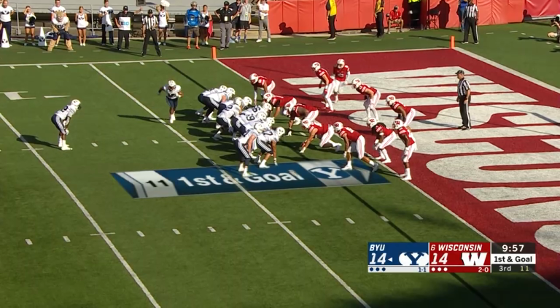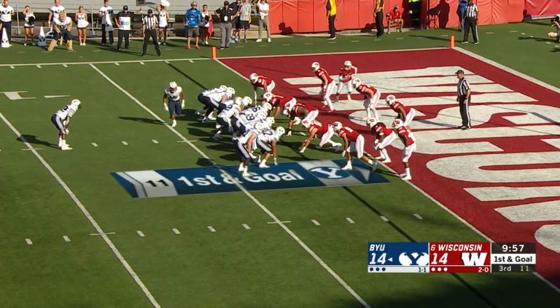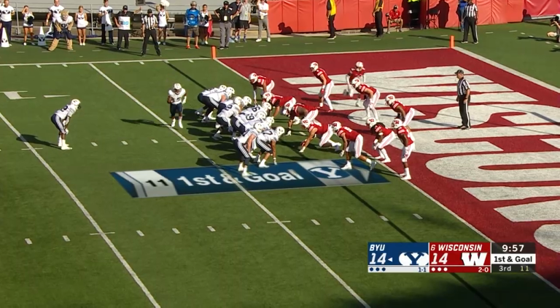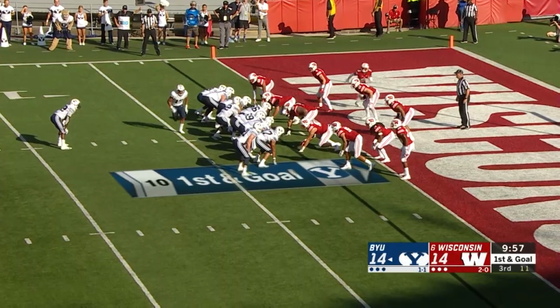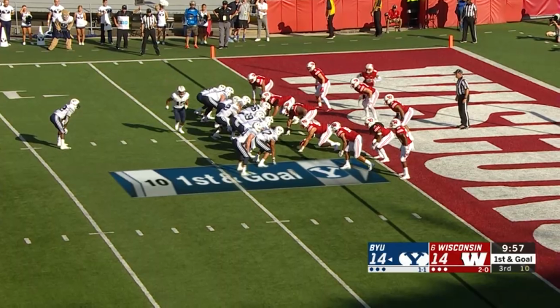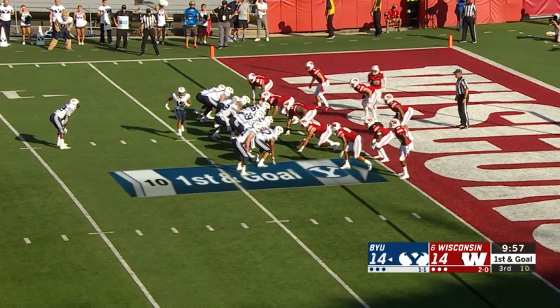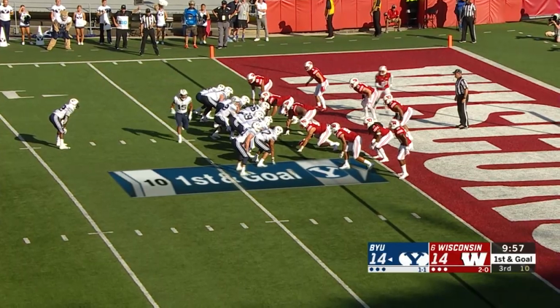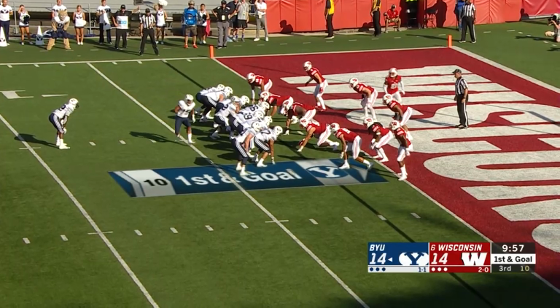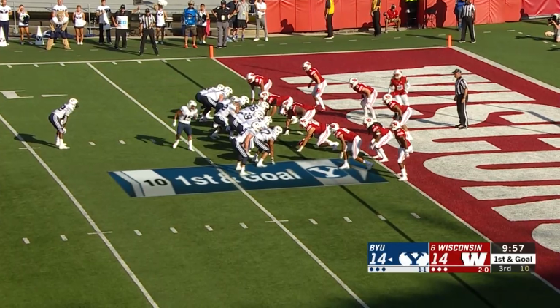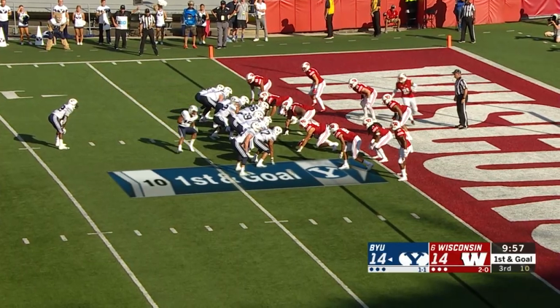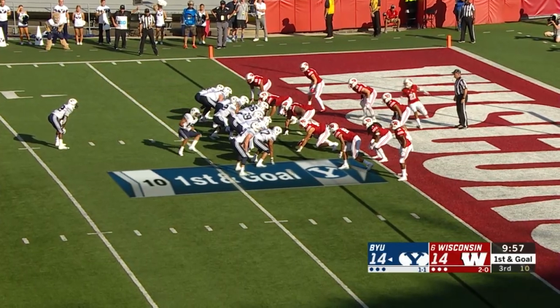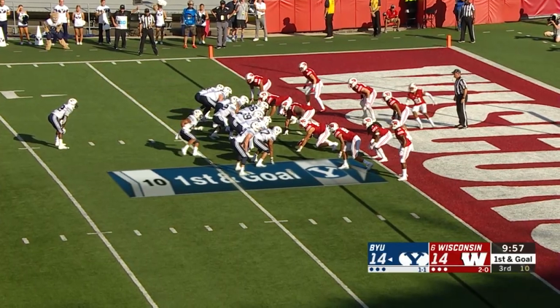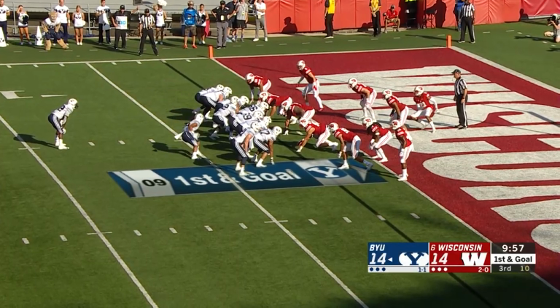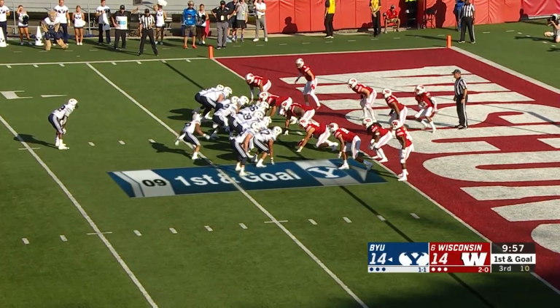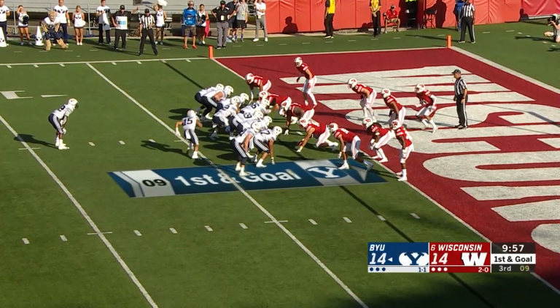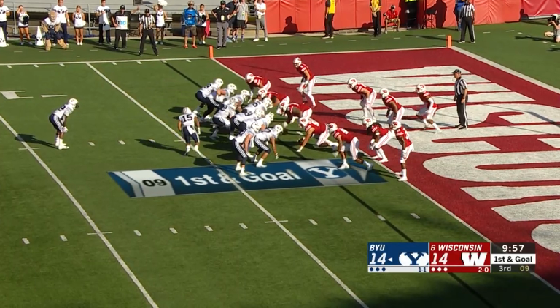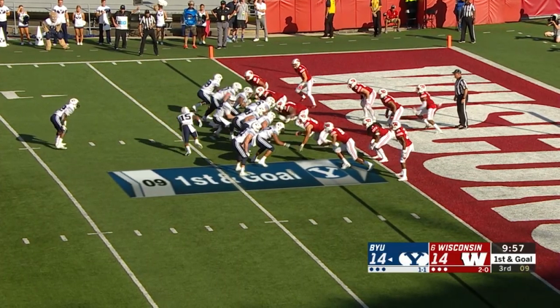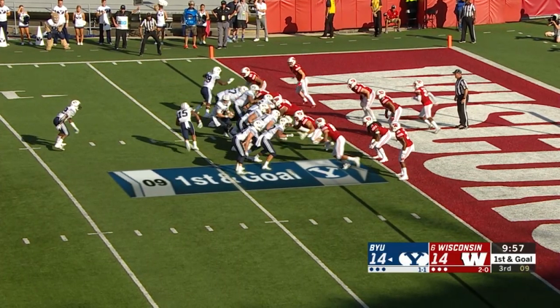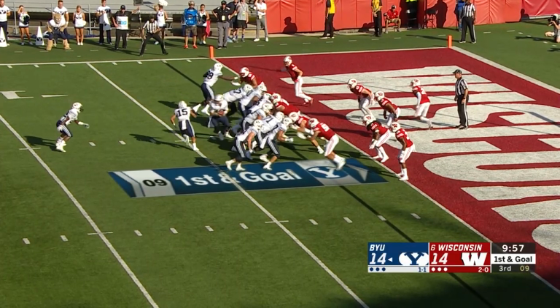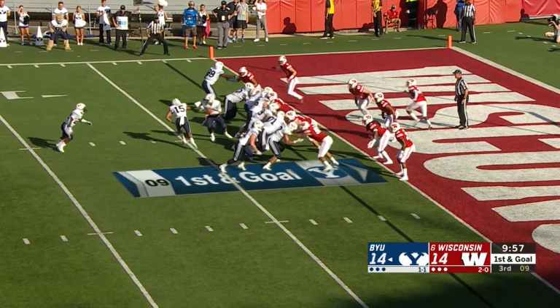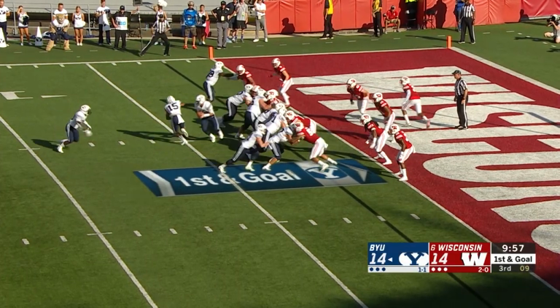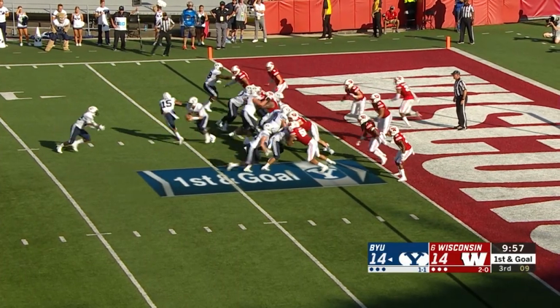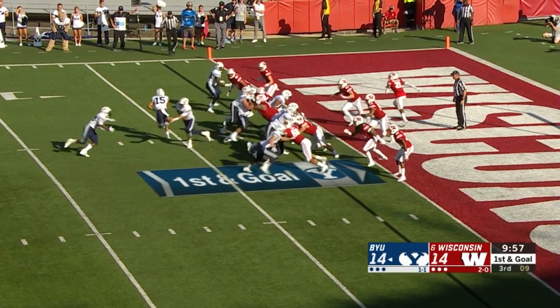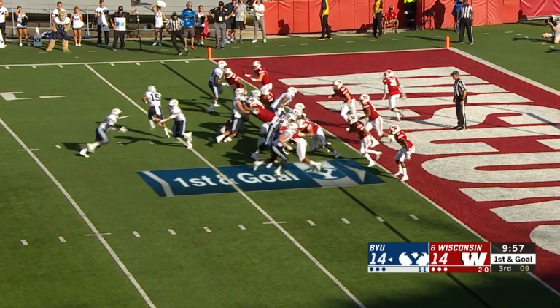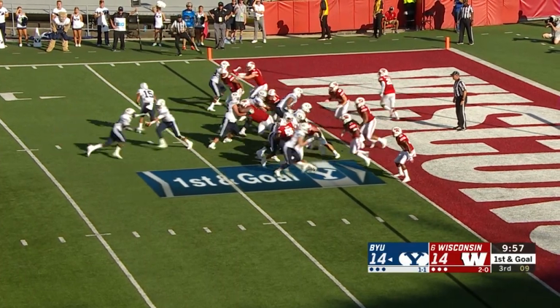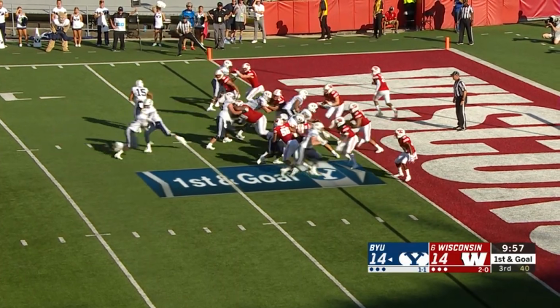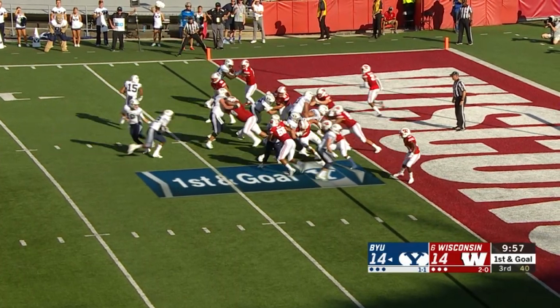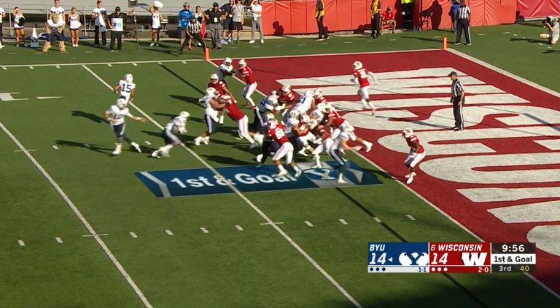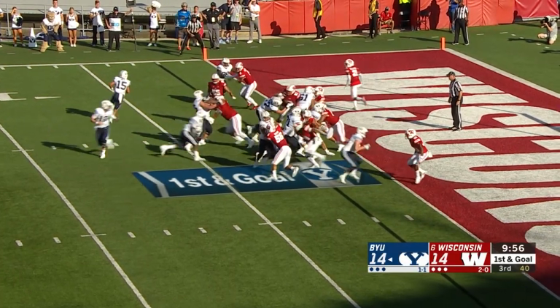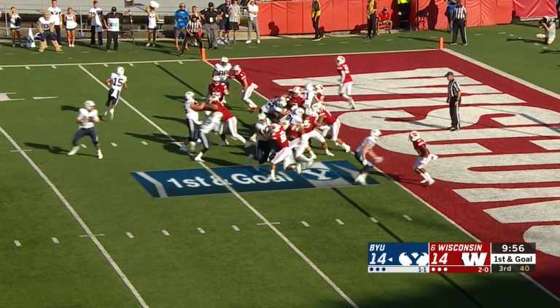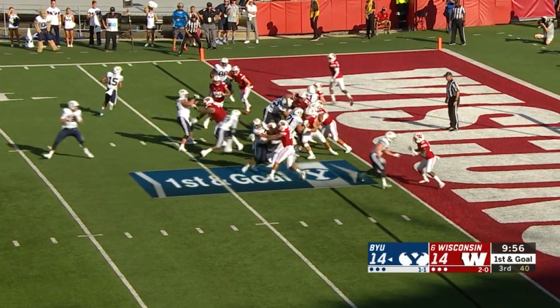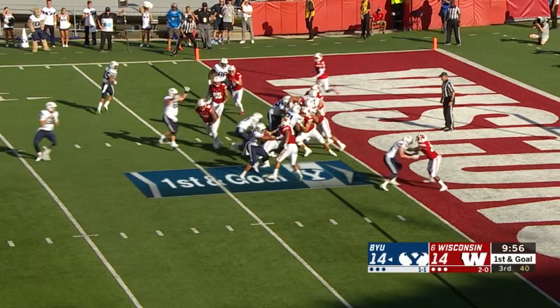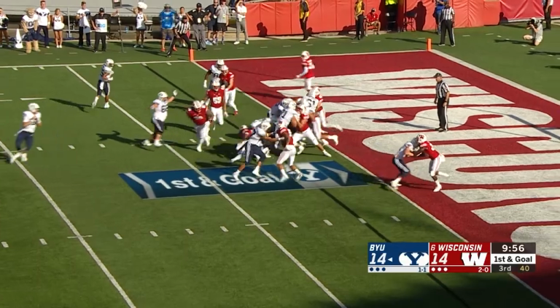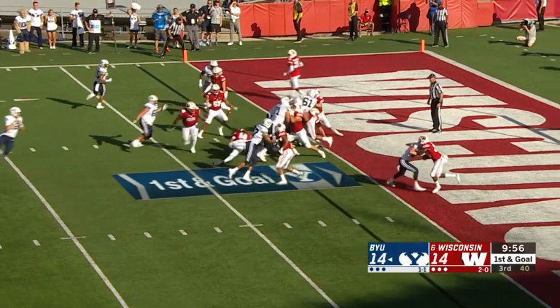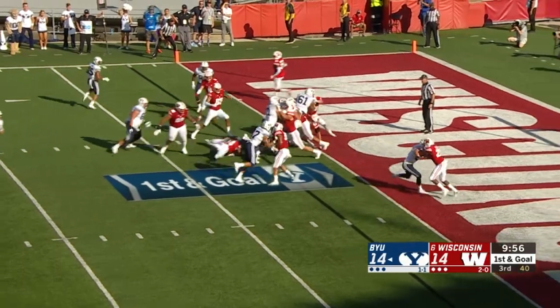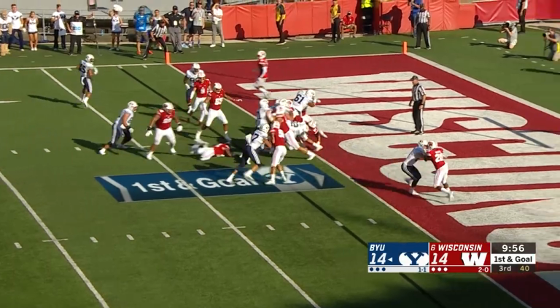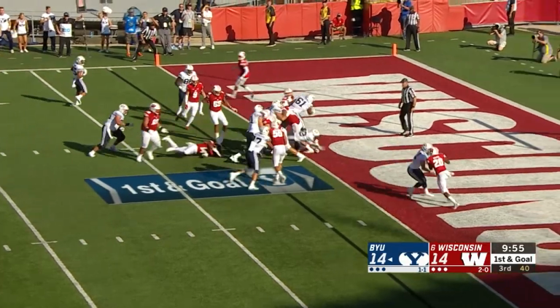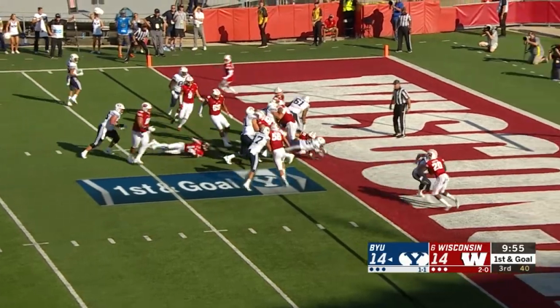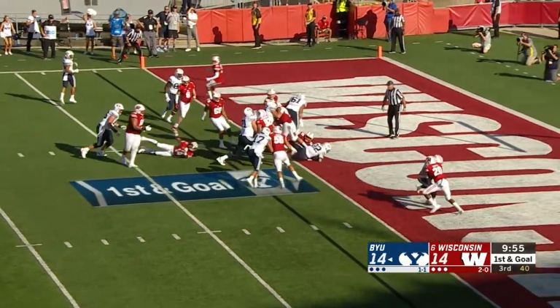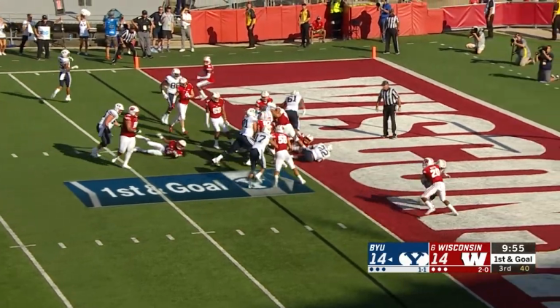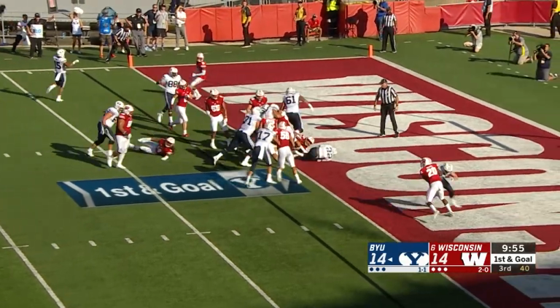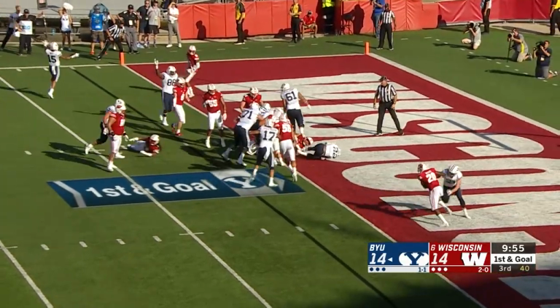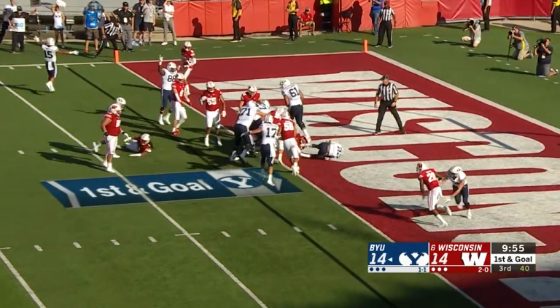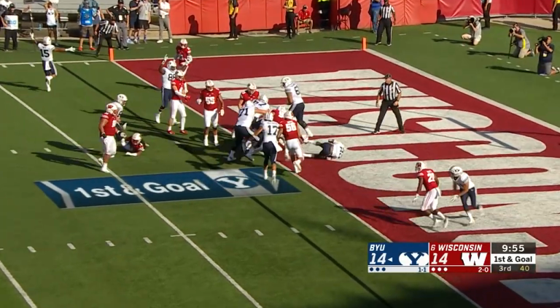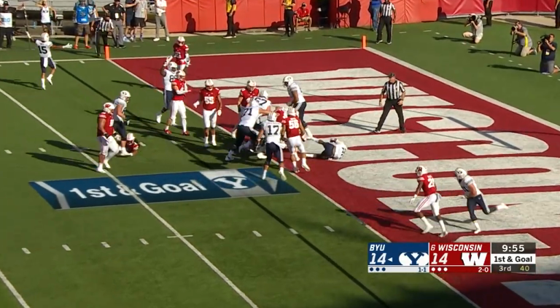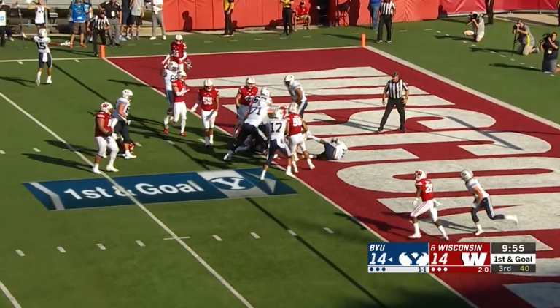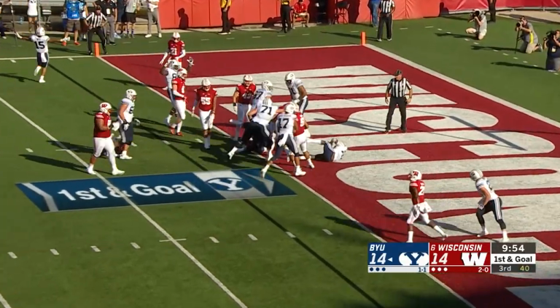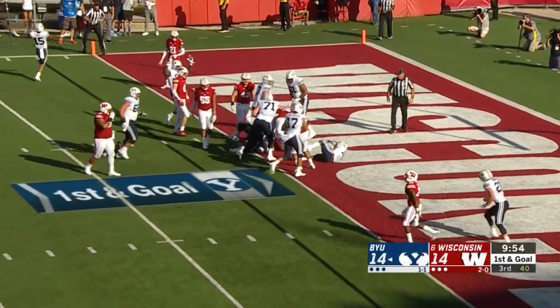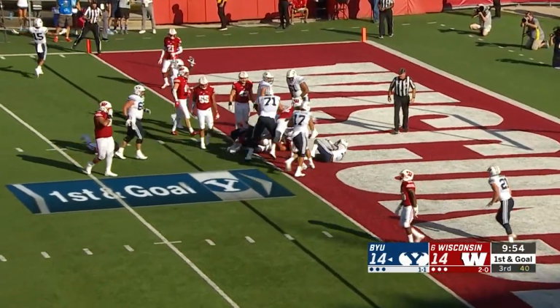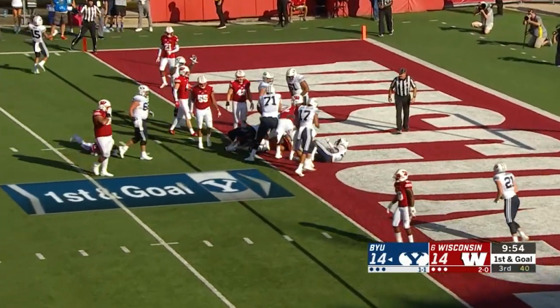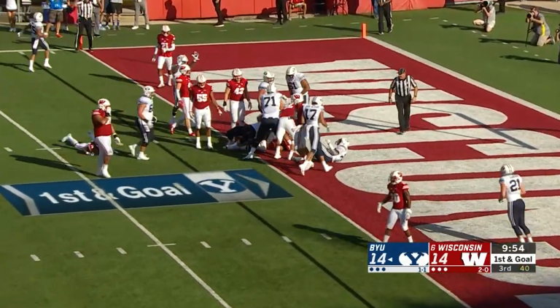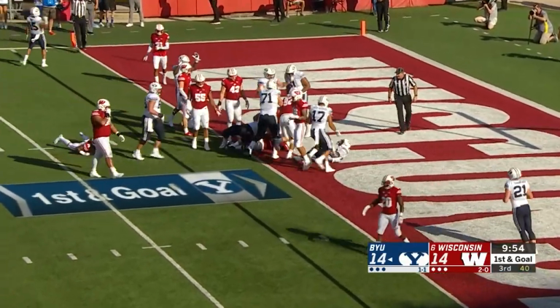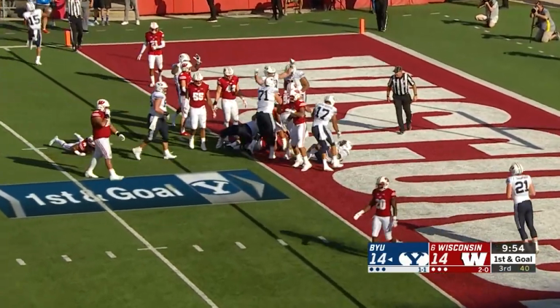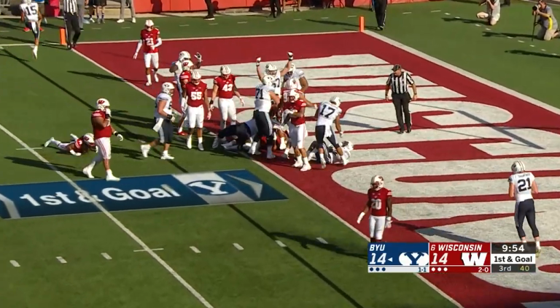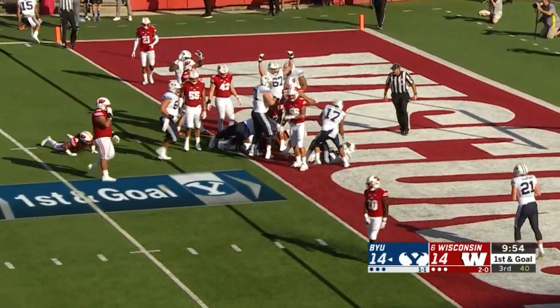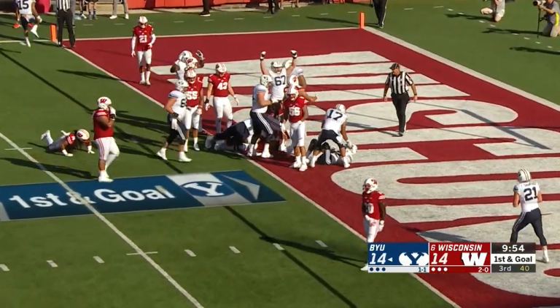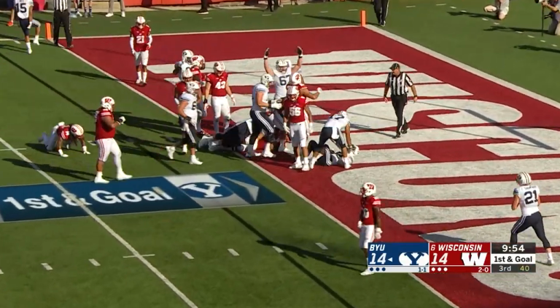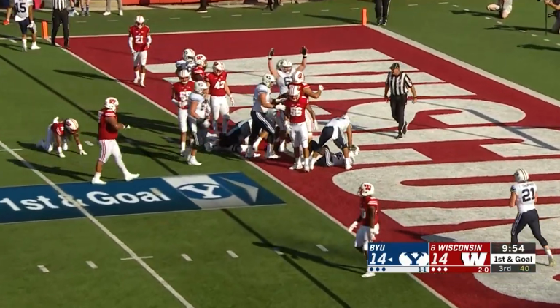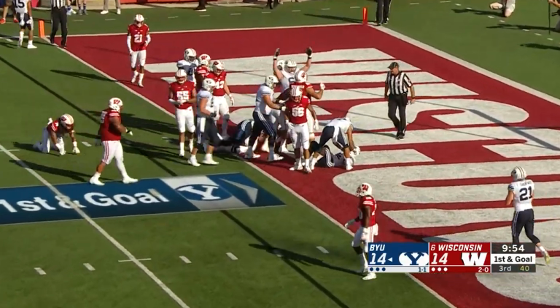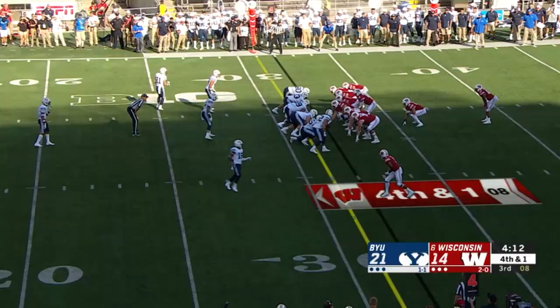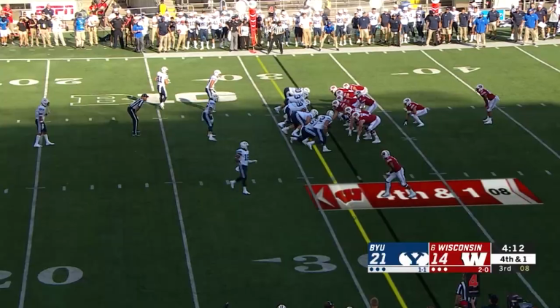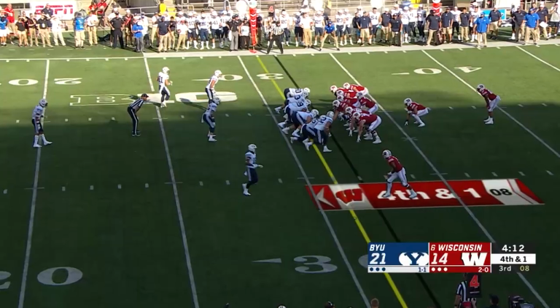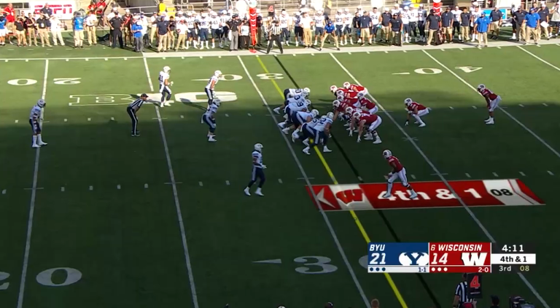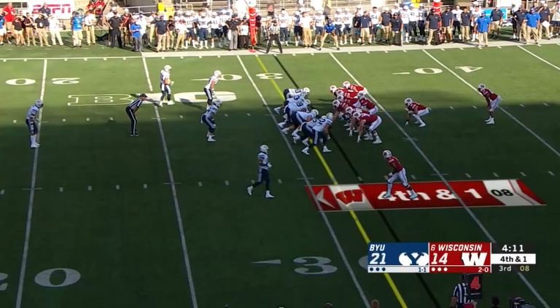In motion, Kifo reverses course. They give it to Squally — Squally middle — and right into the end zone for the touchdown.